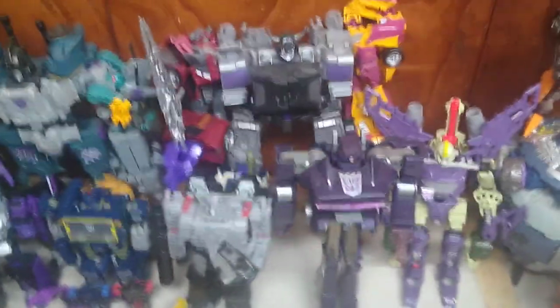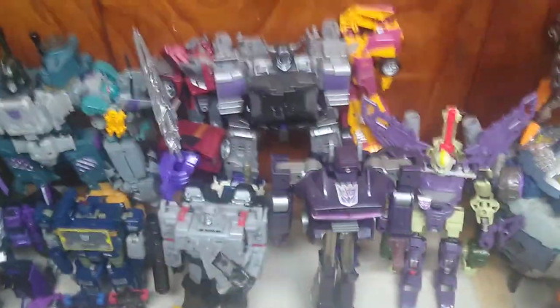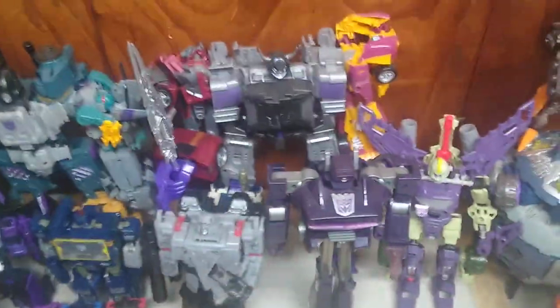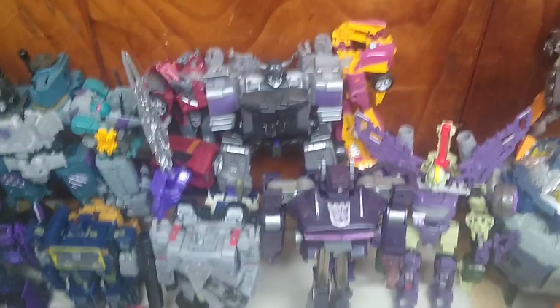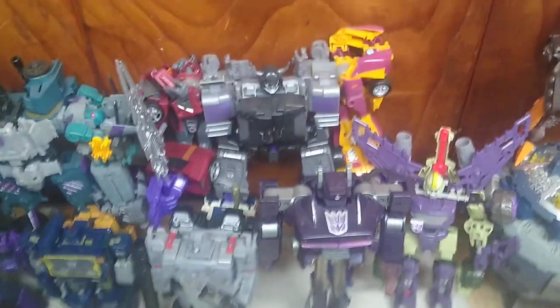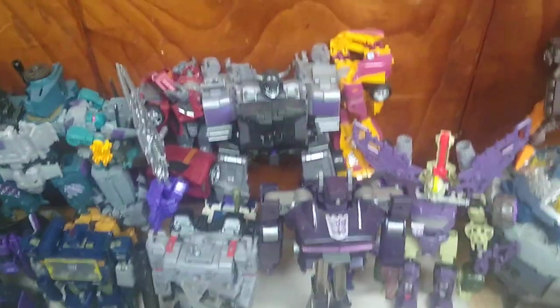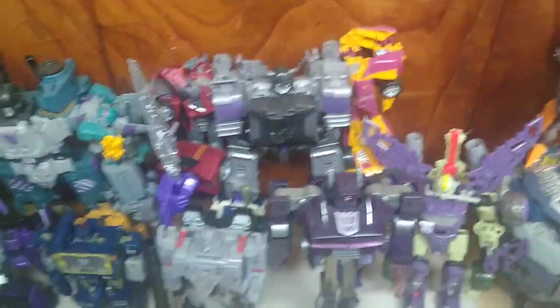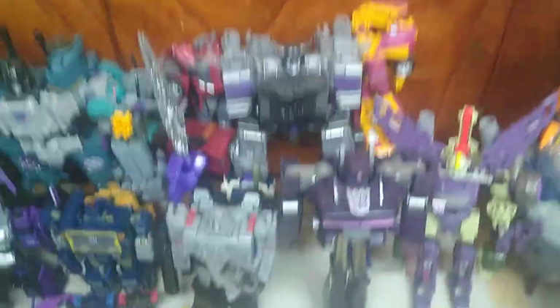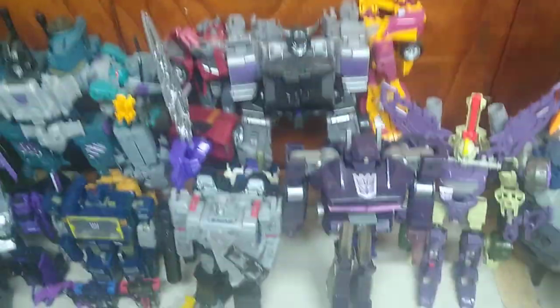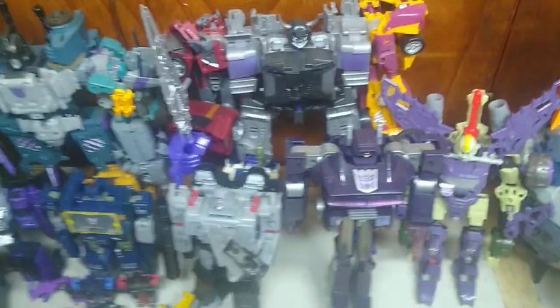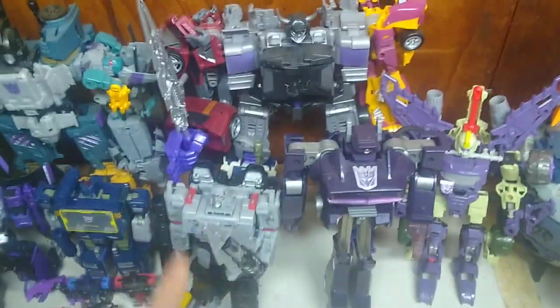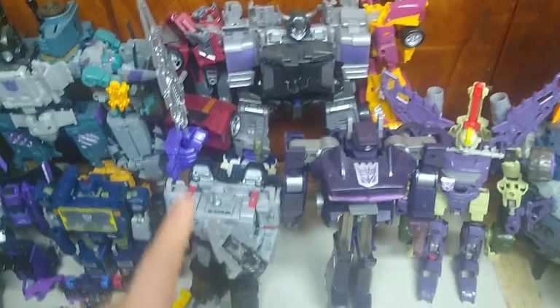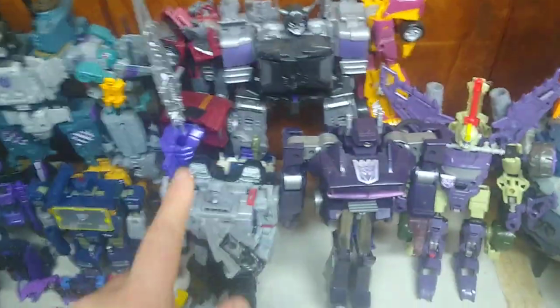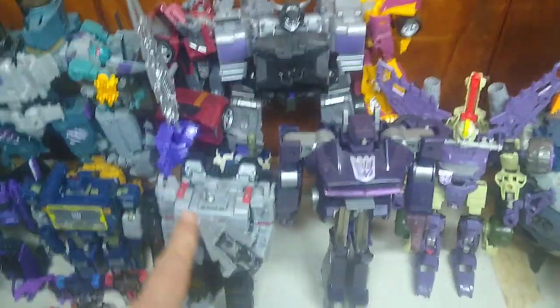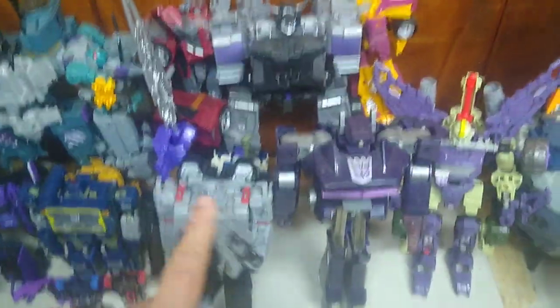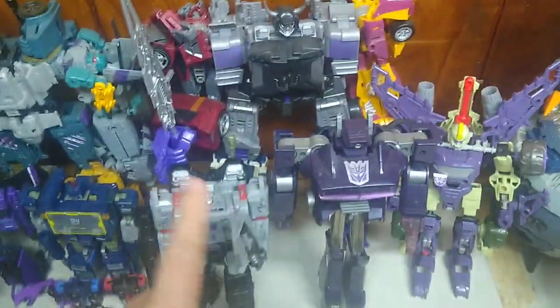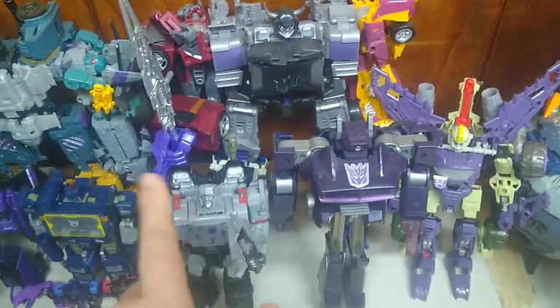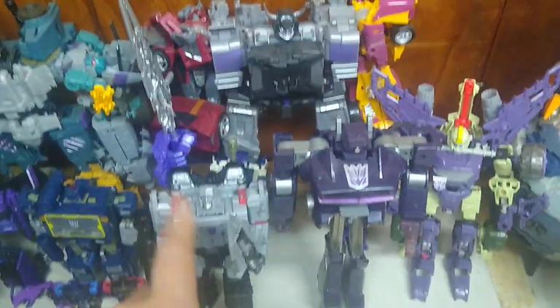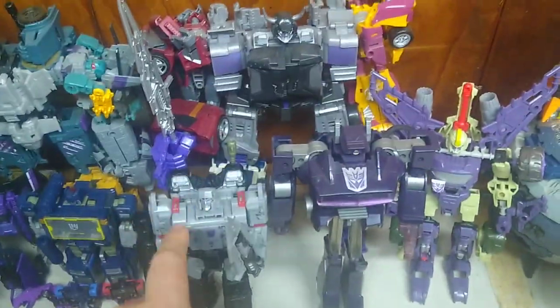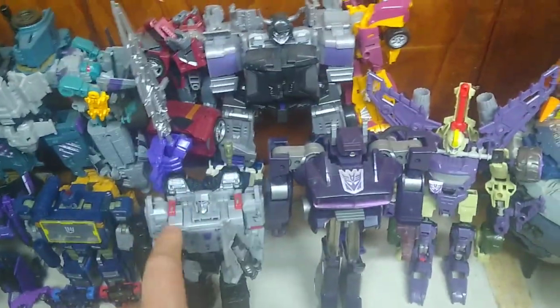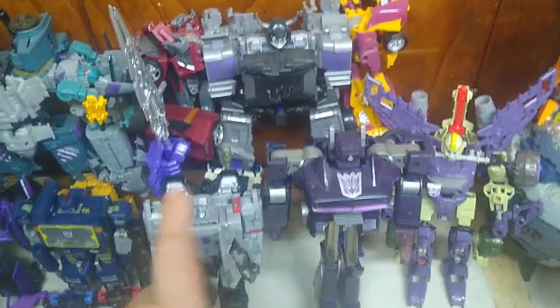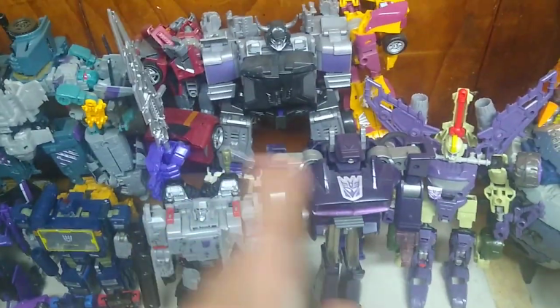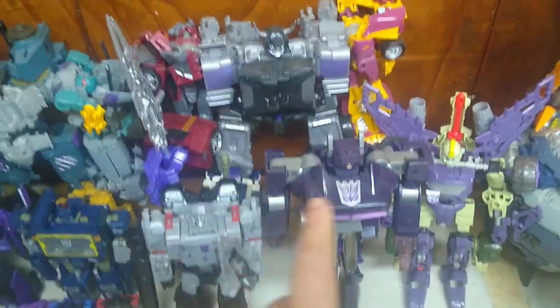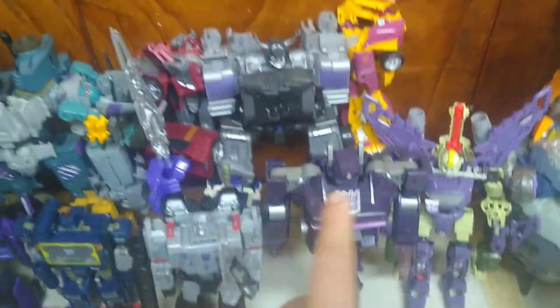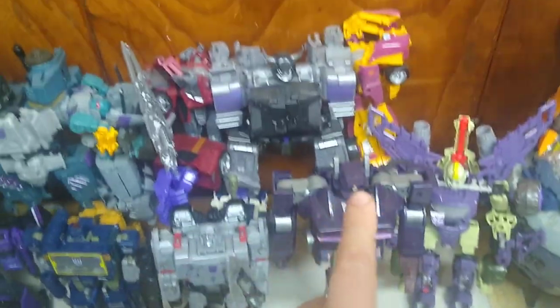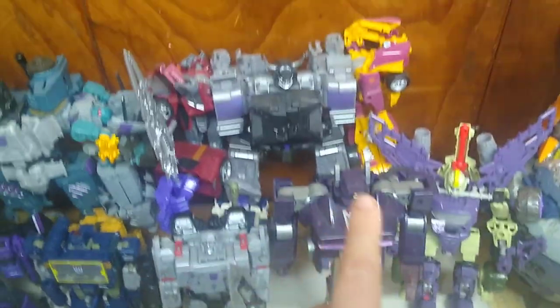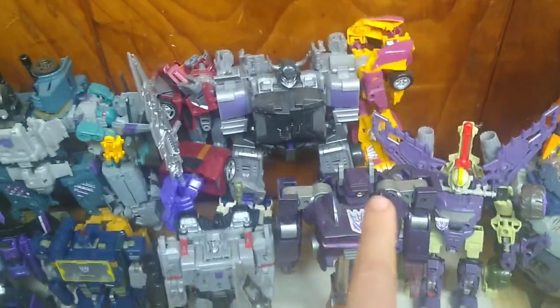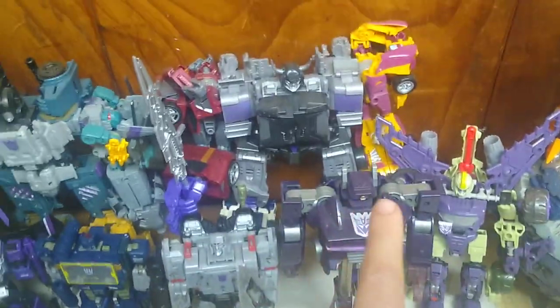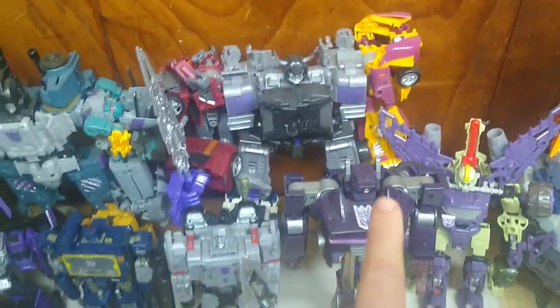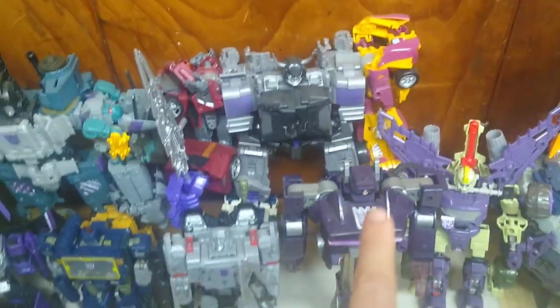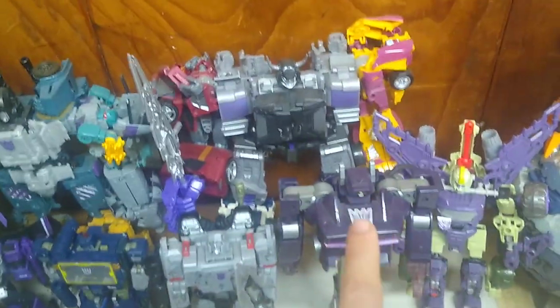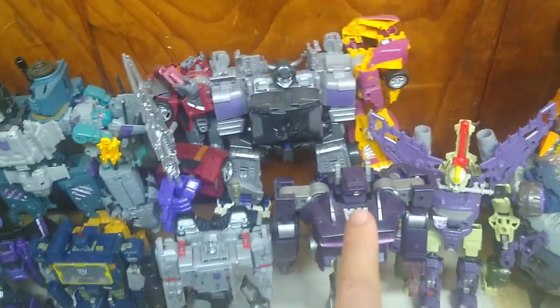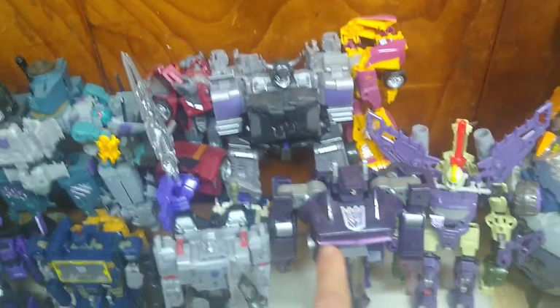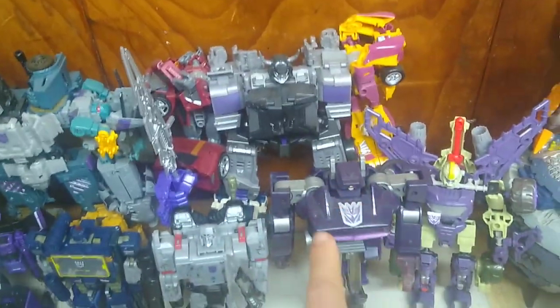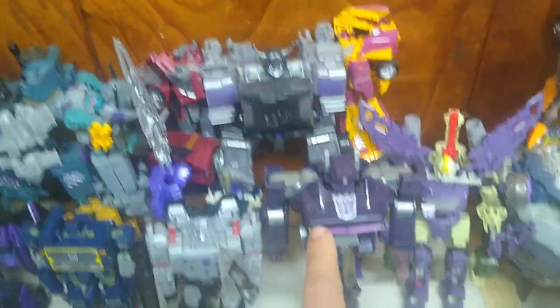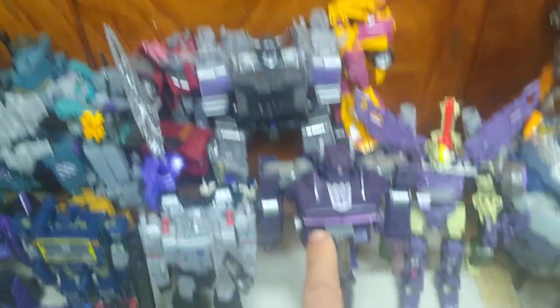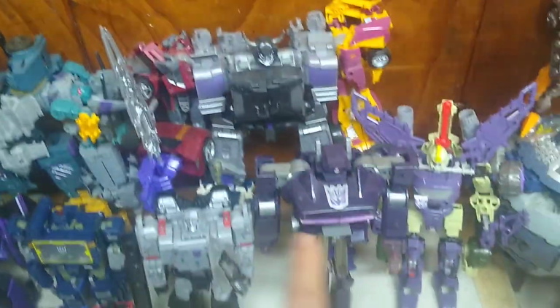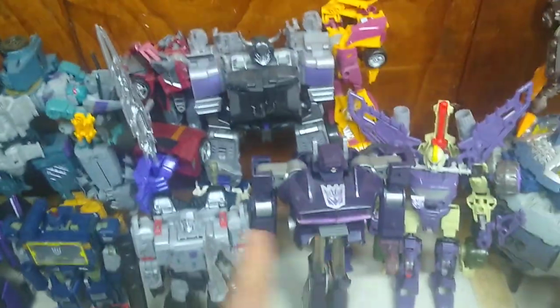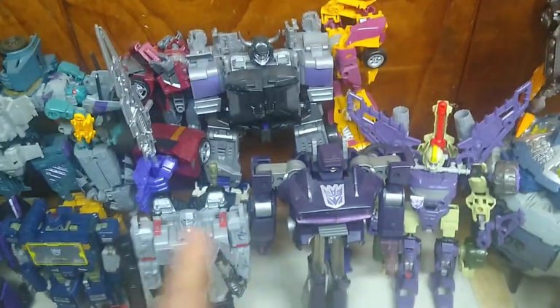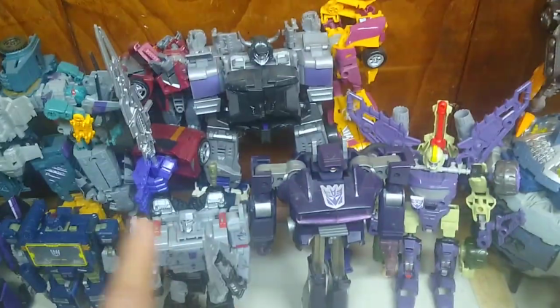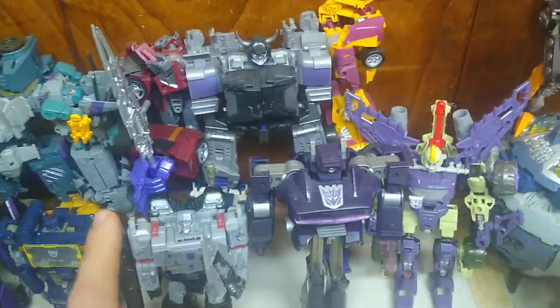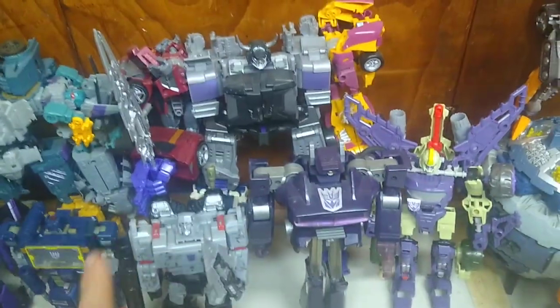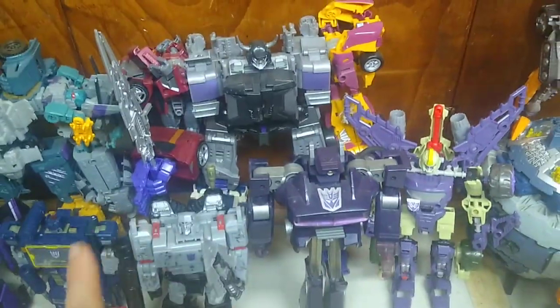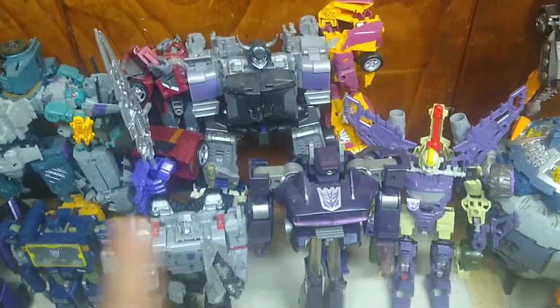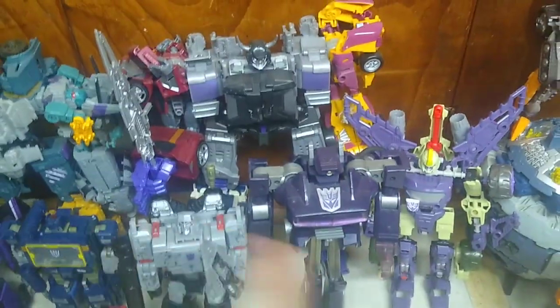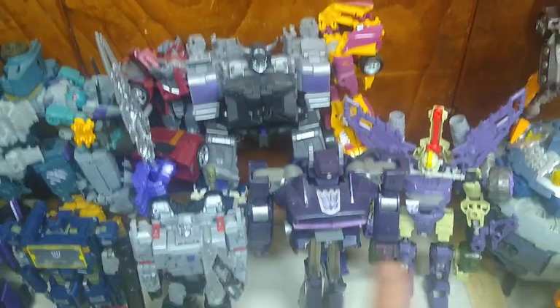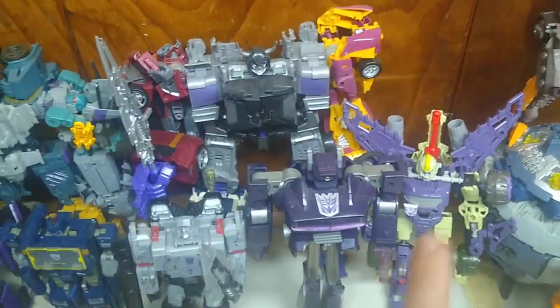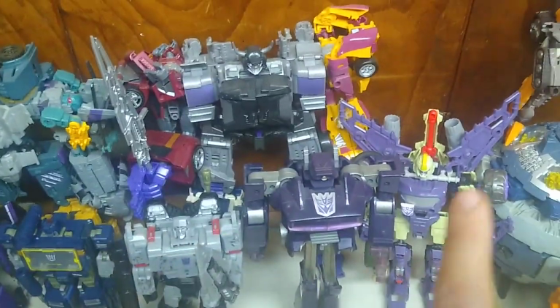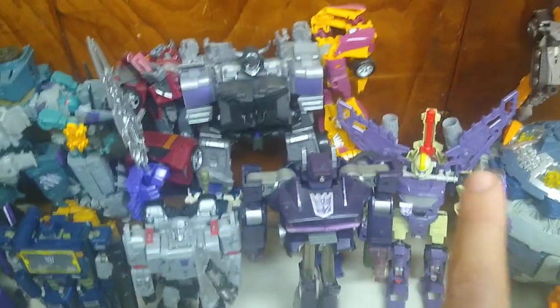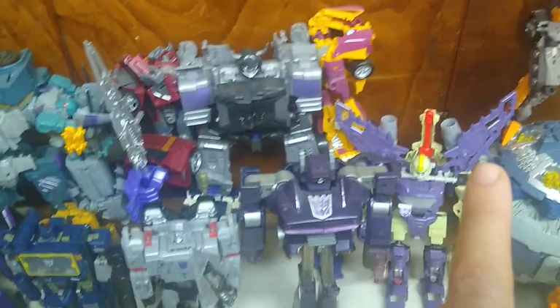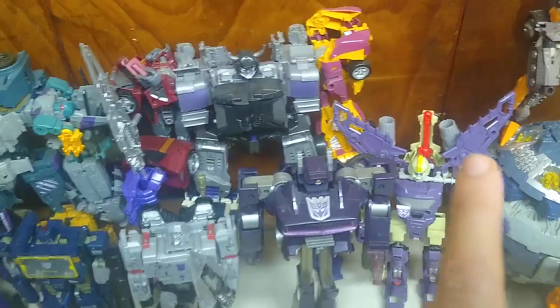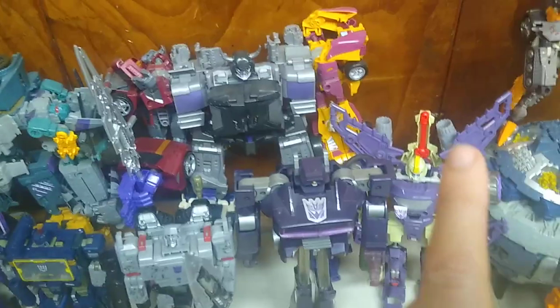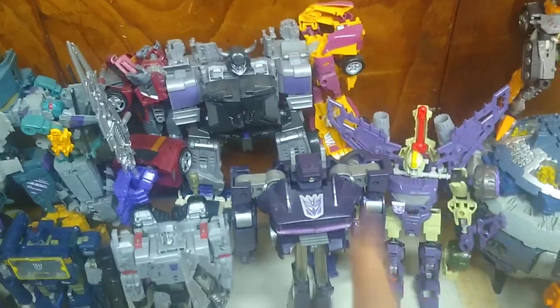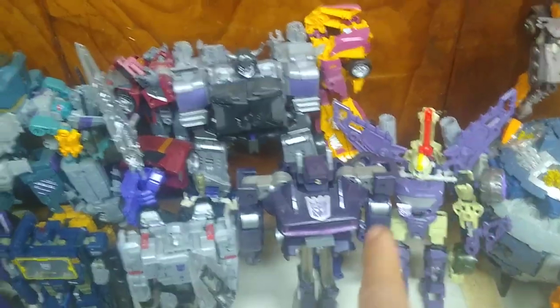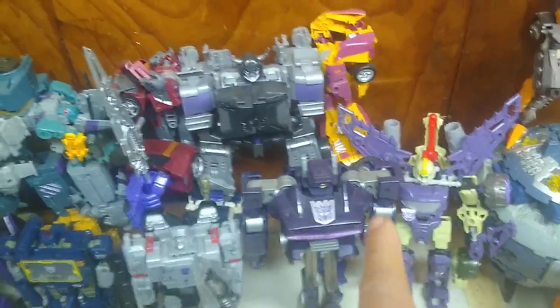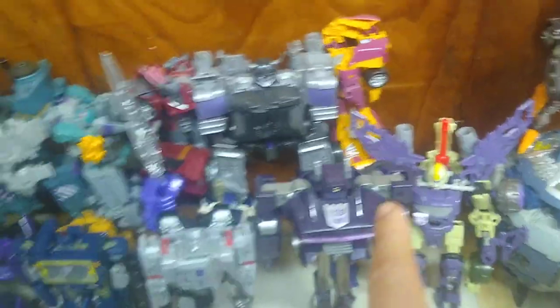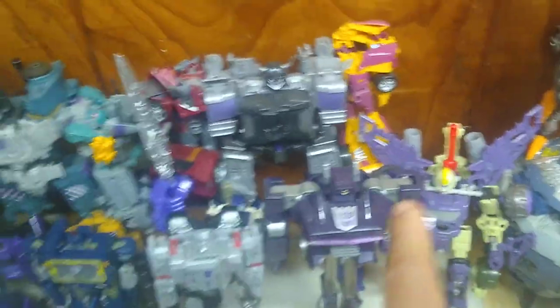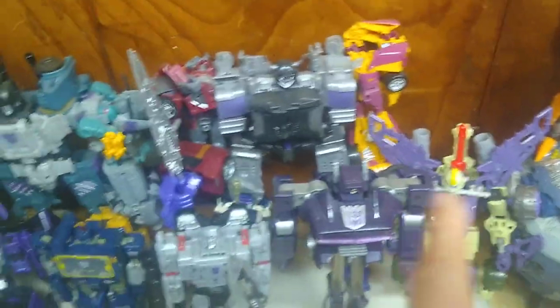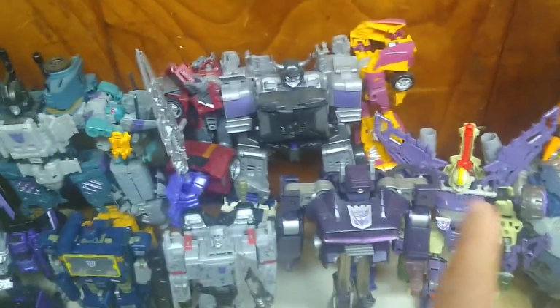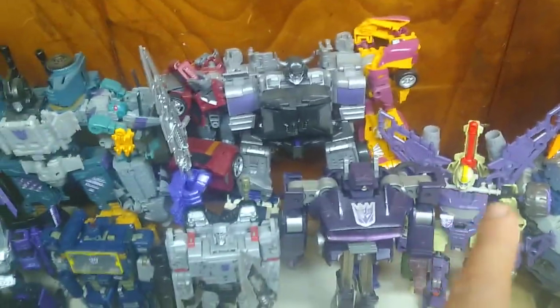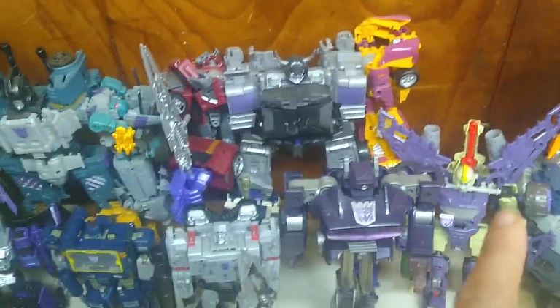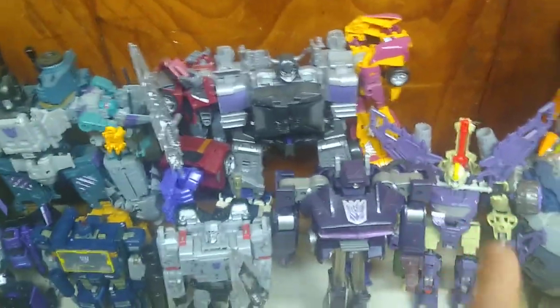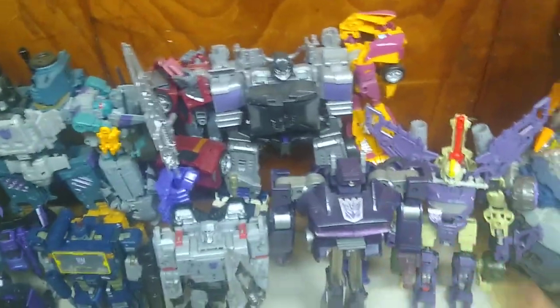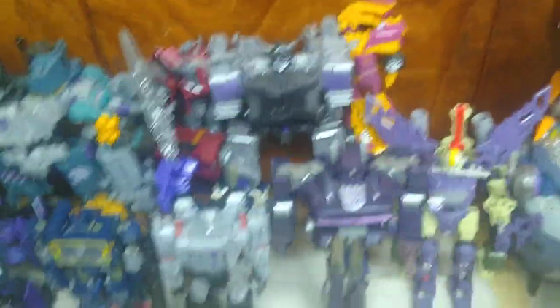Then we got Megatron, Shockwave from Generation One, Siege Megatron, Connectobots, and Blitzwing.